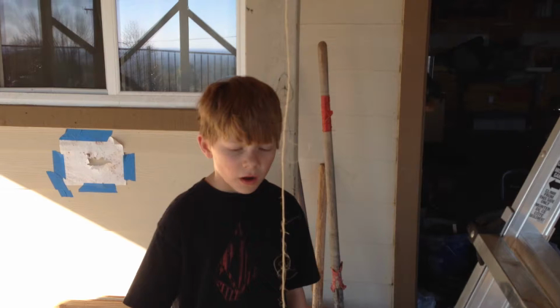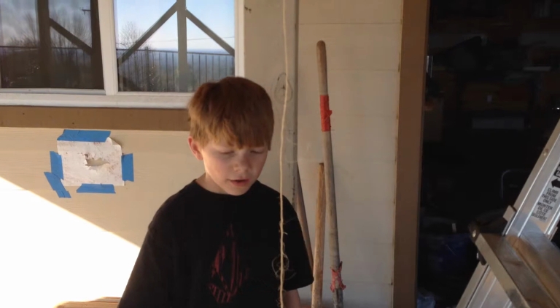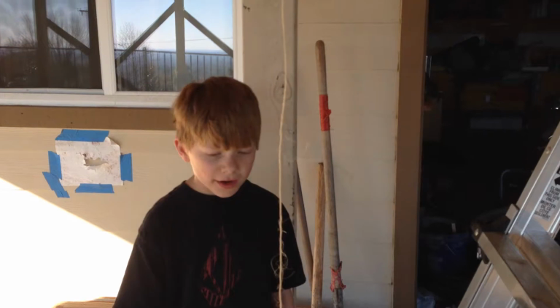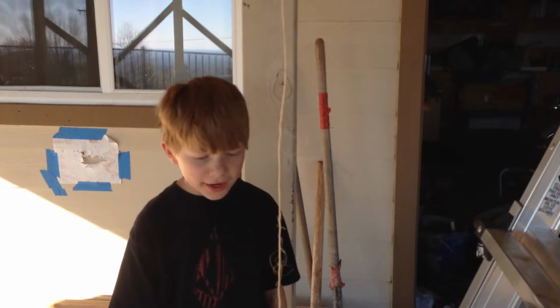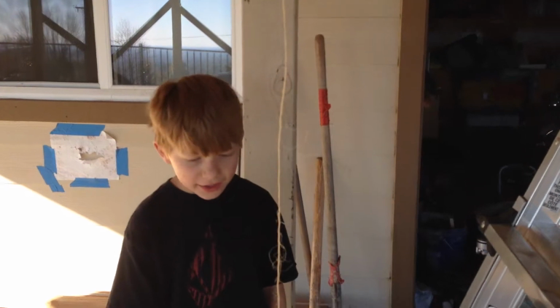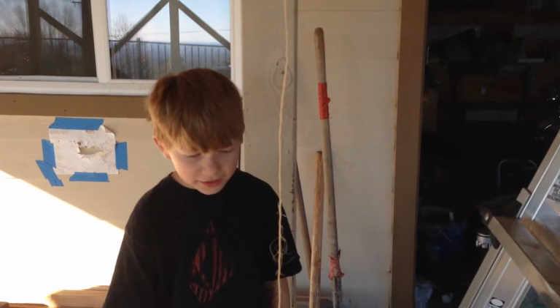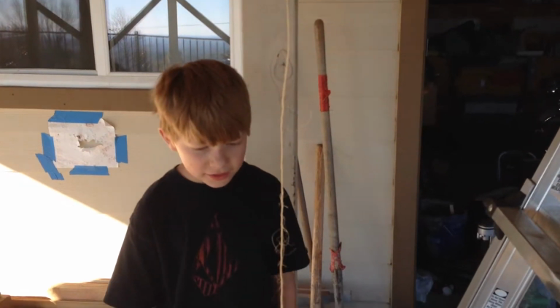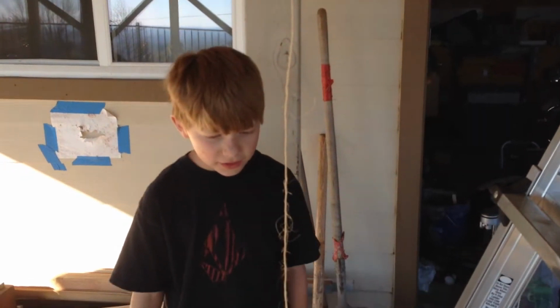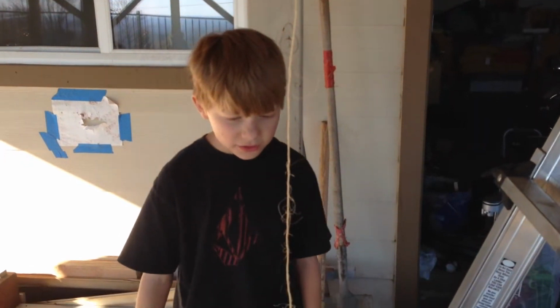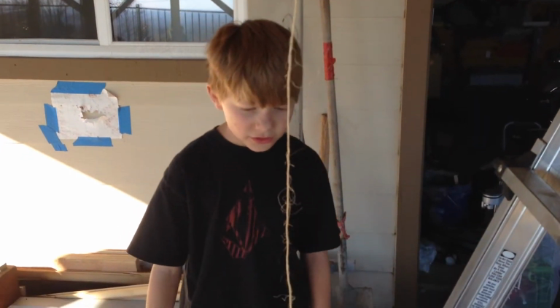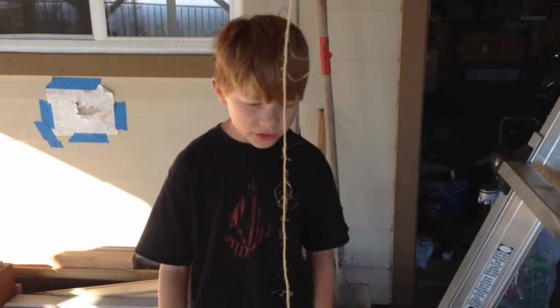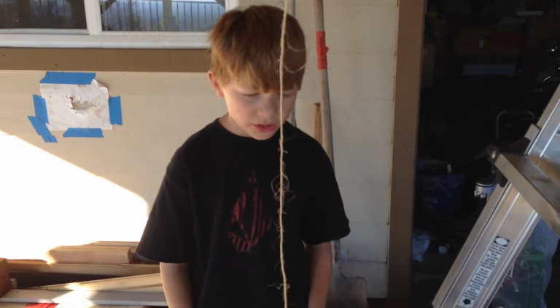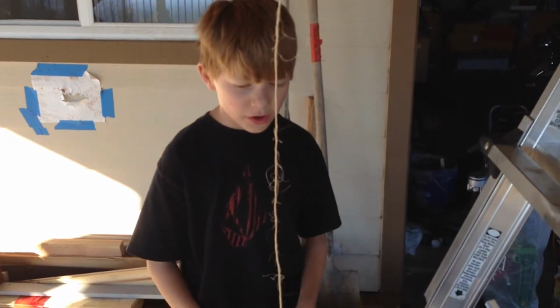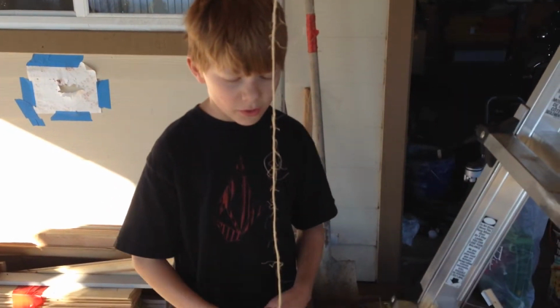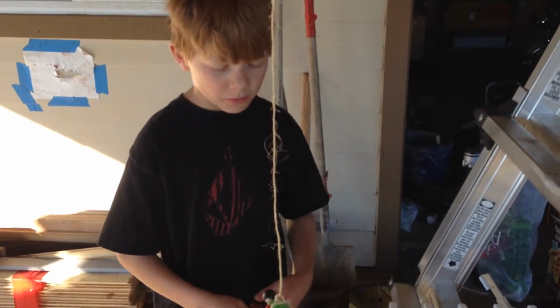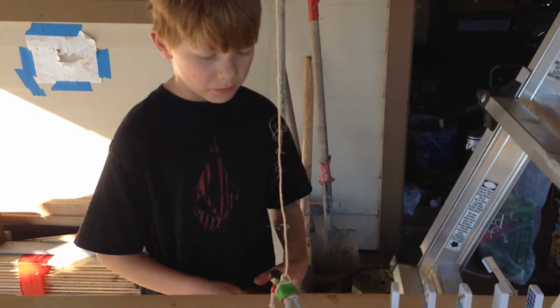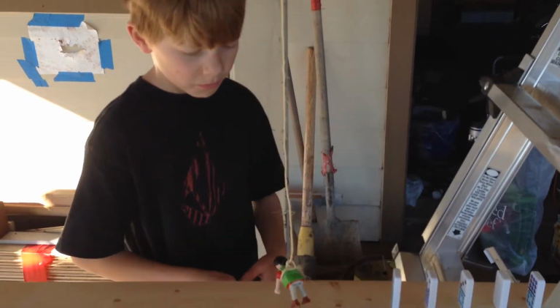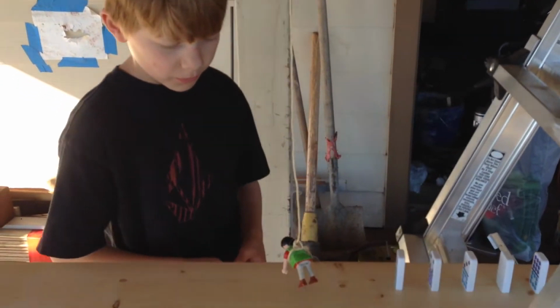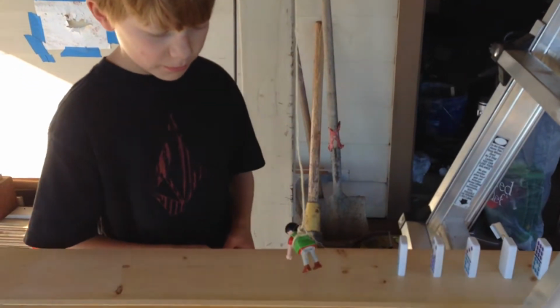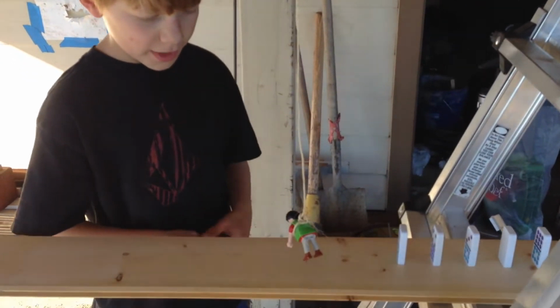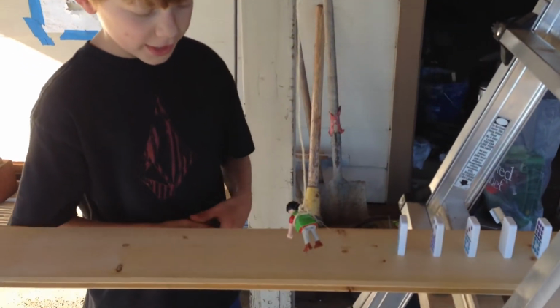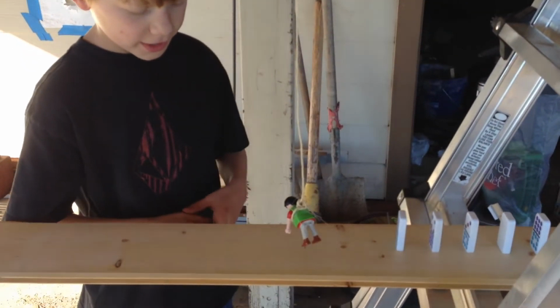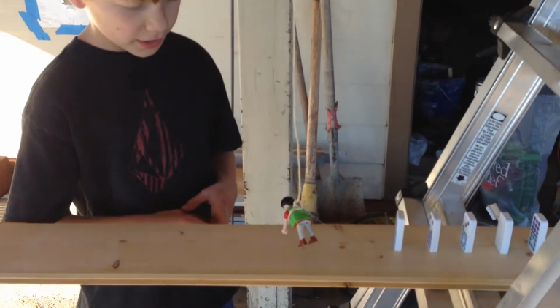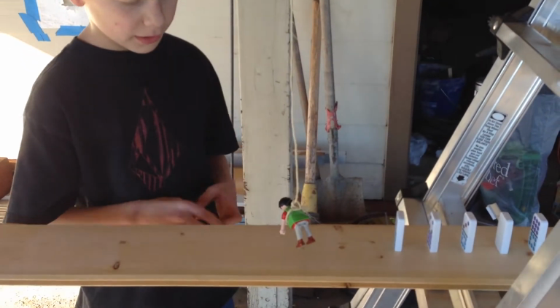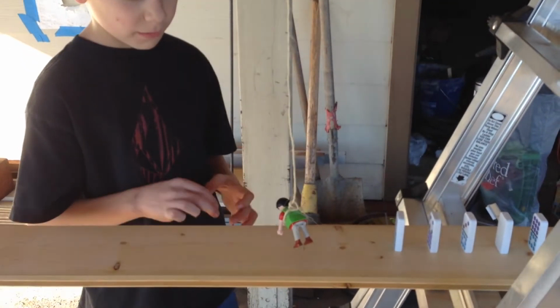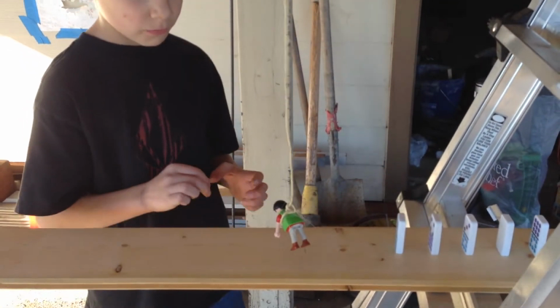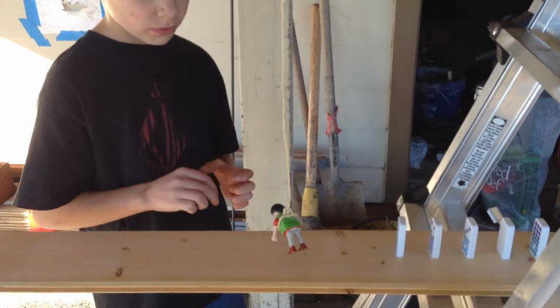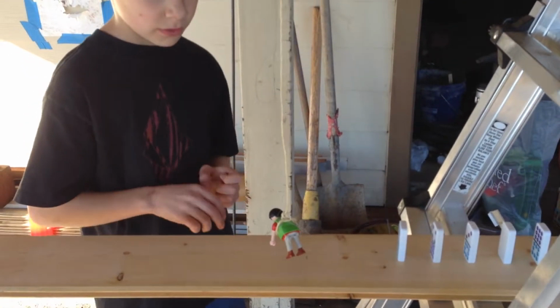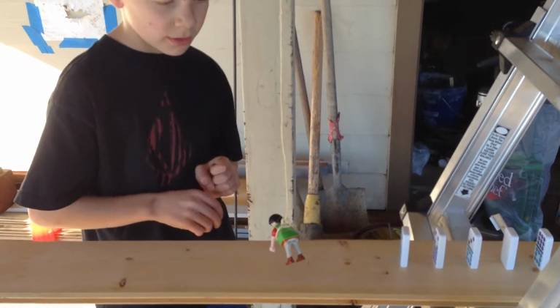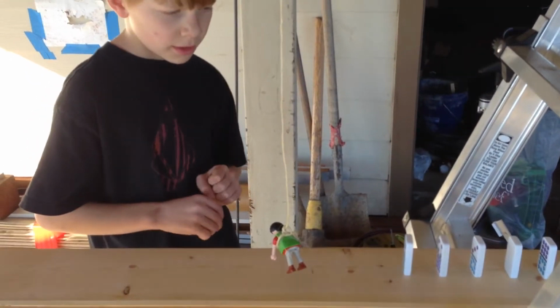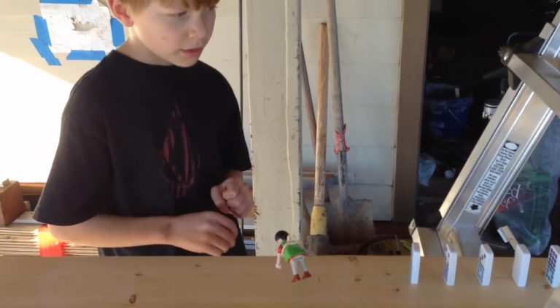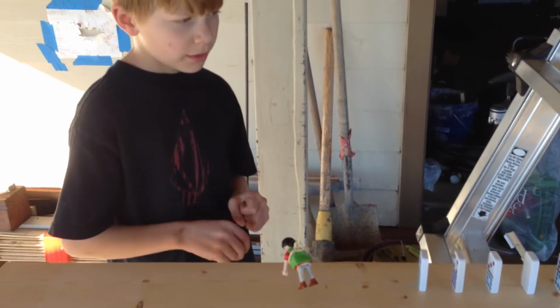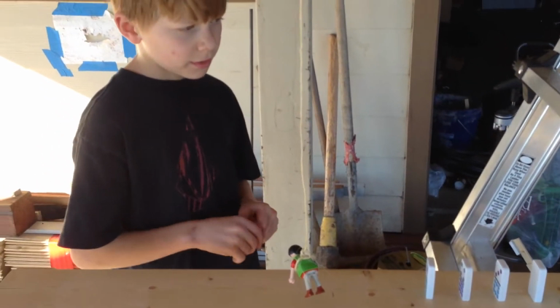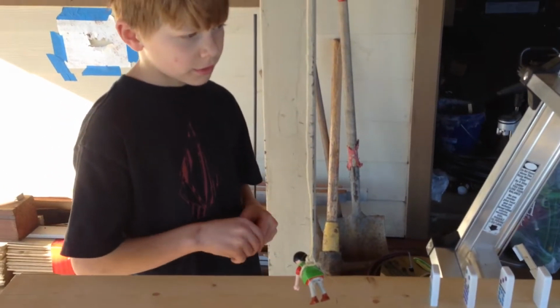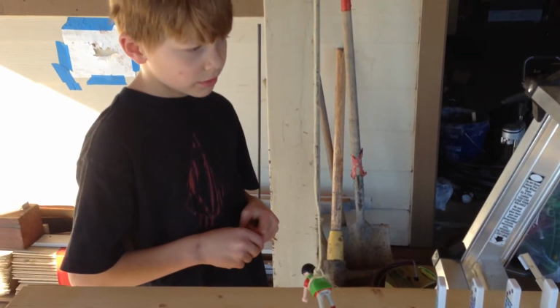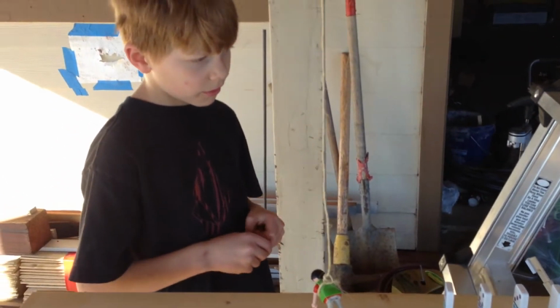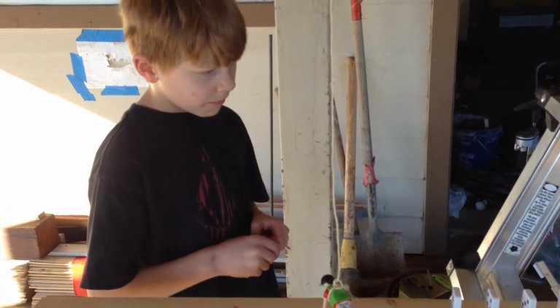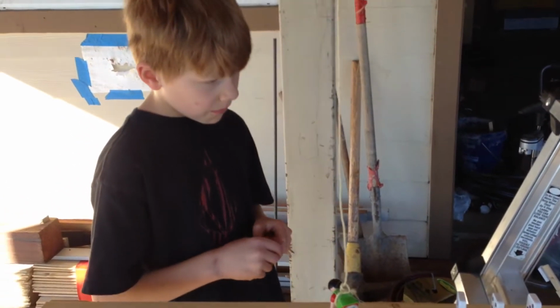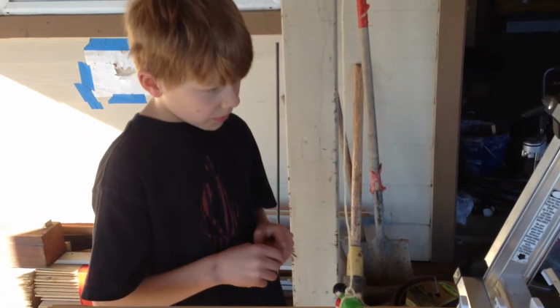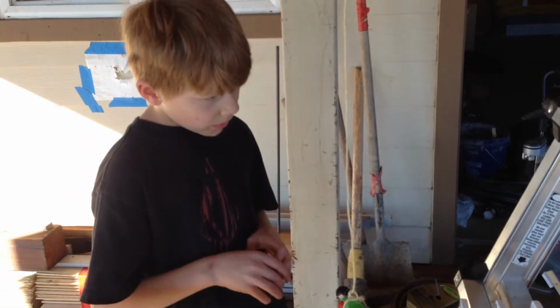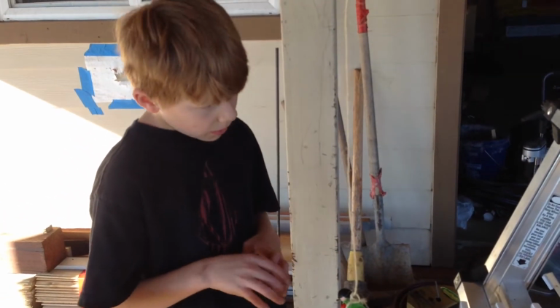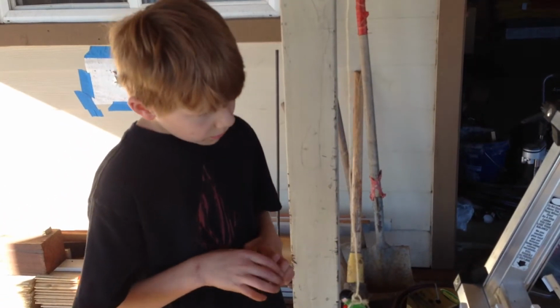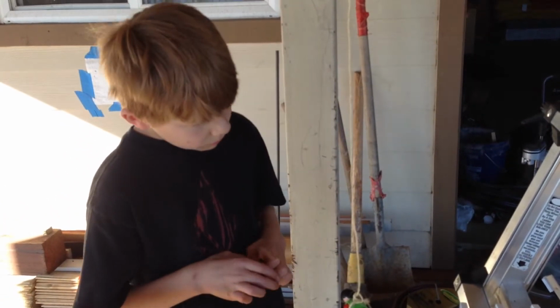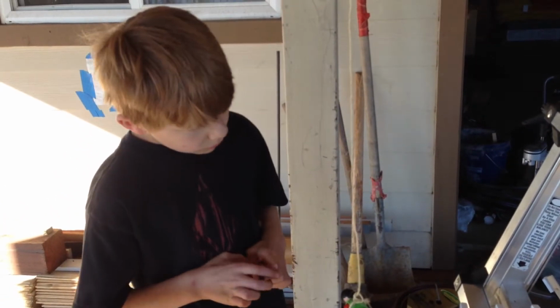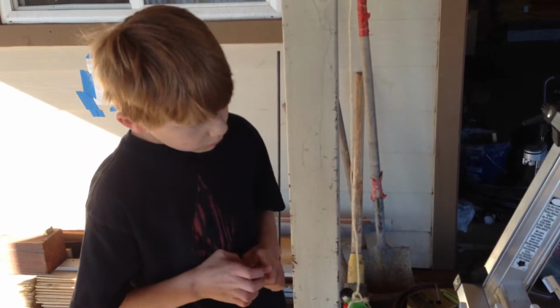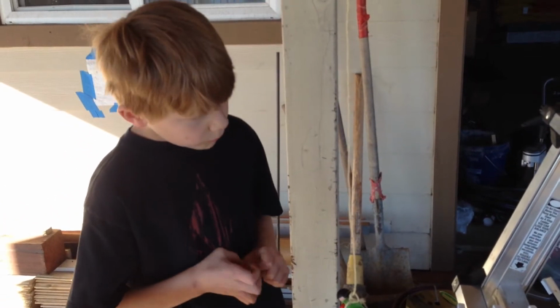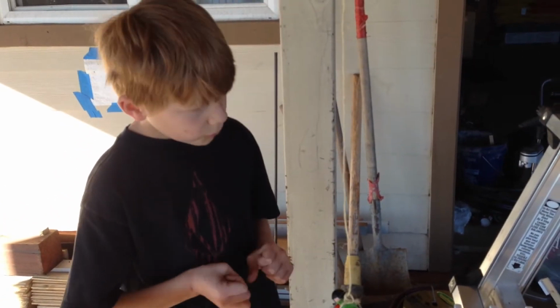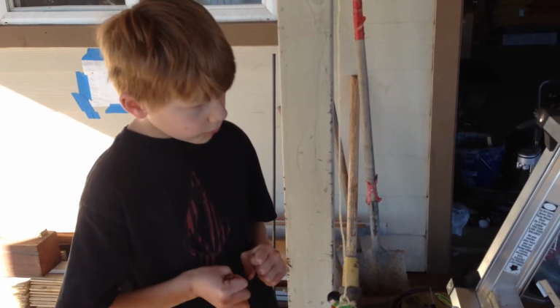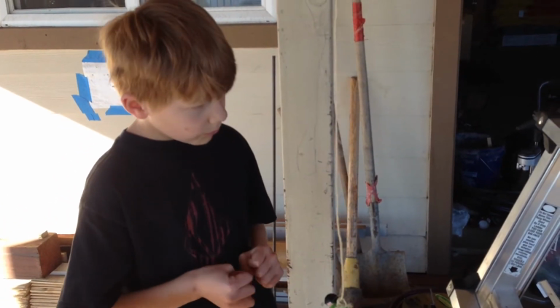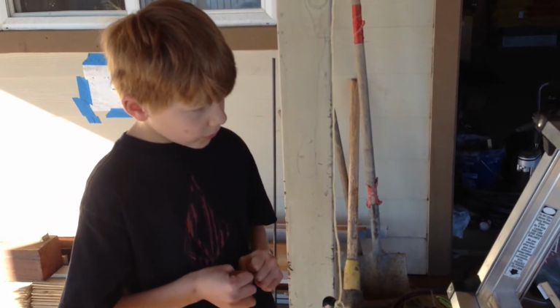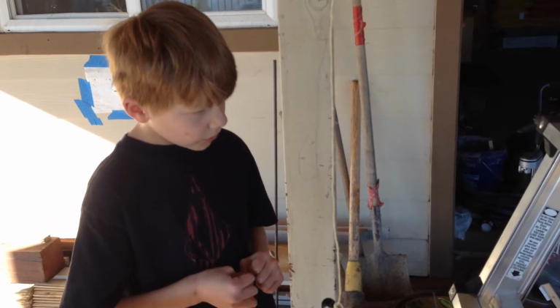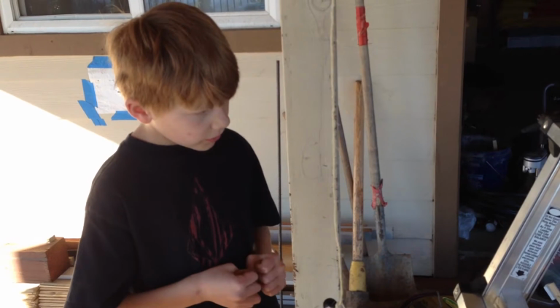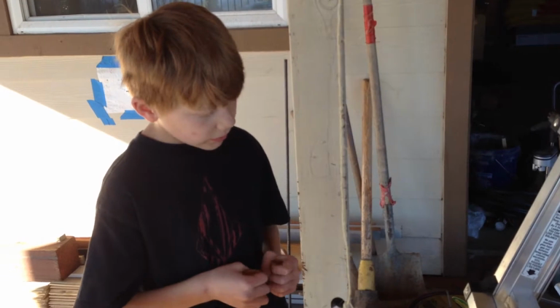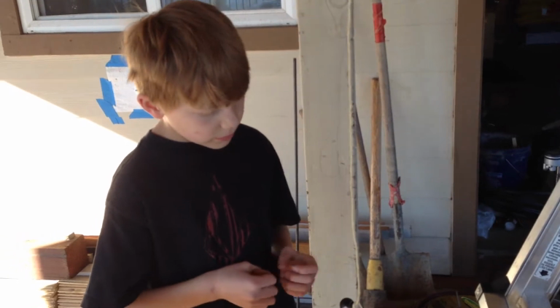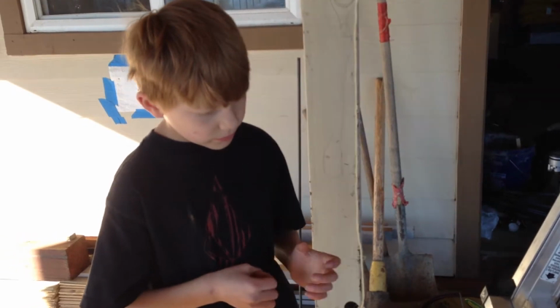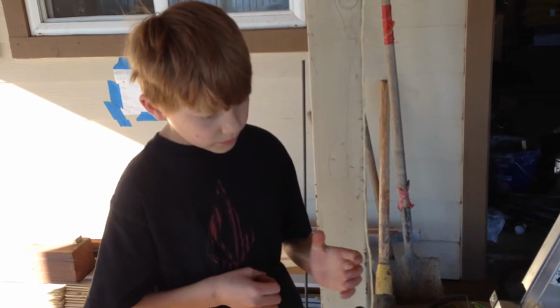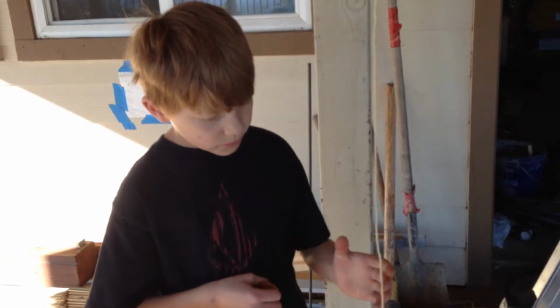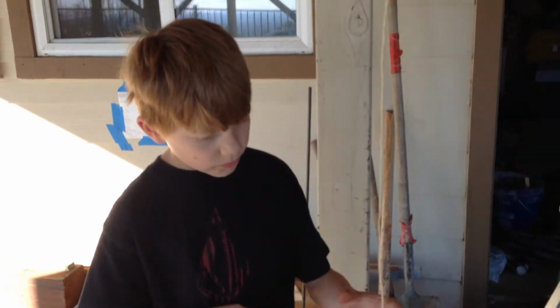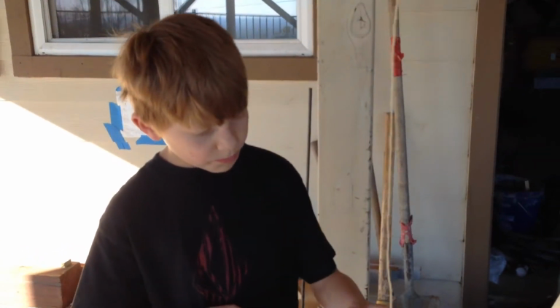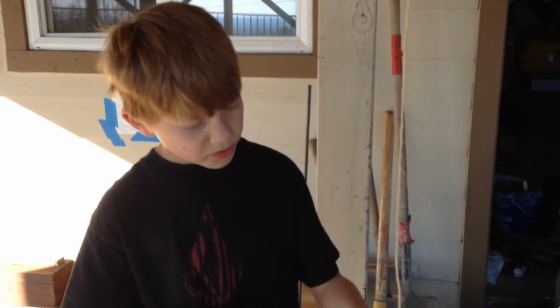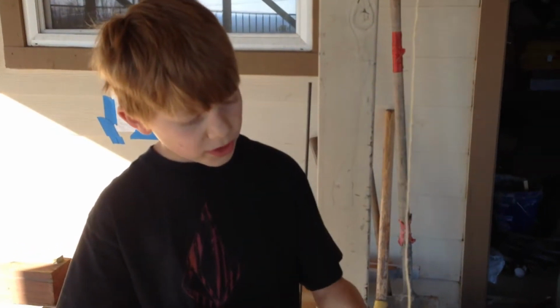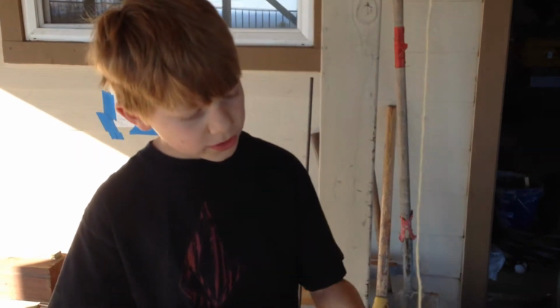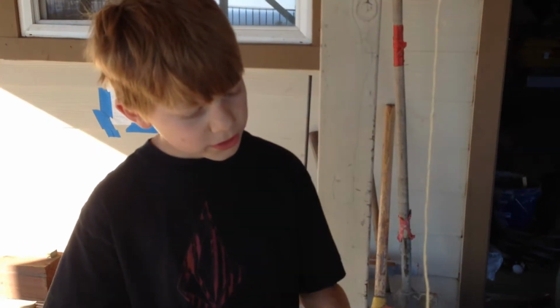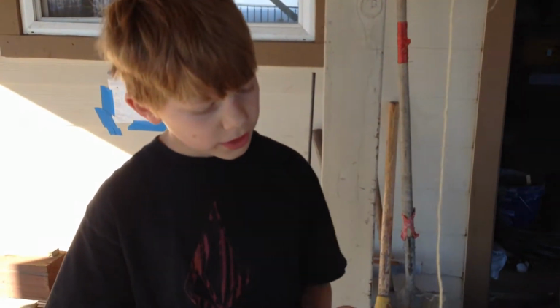Alright, so we're making a little new Rube Goldberg project.